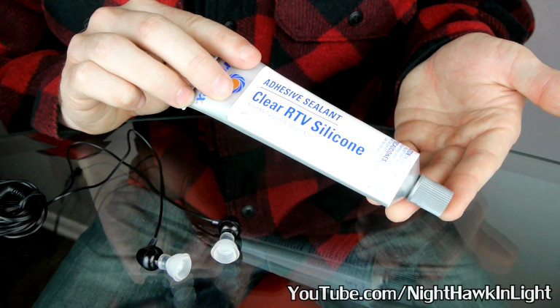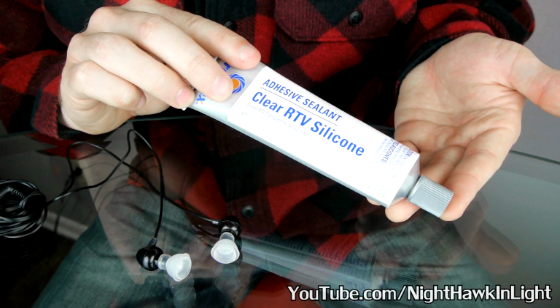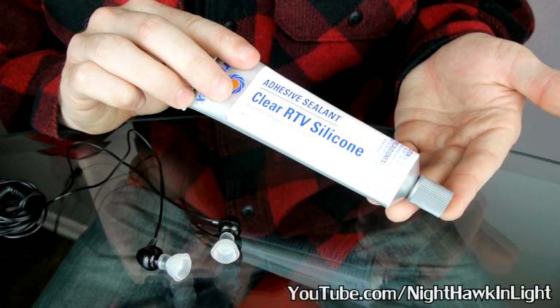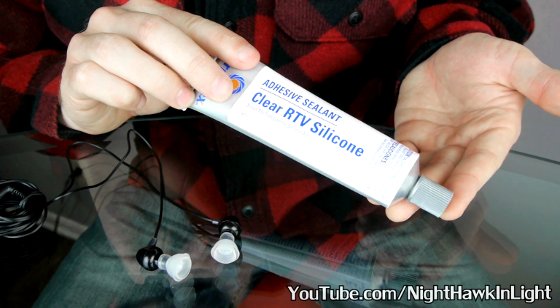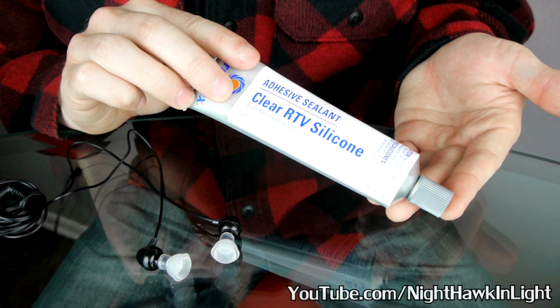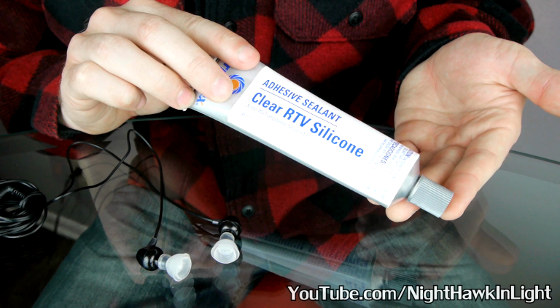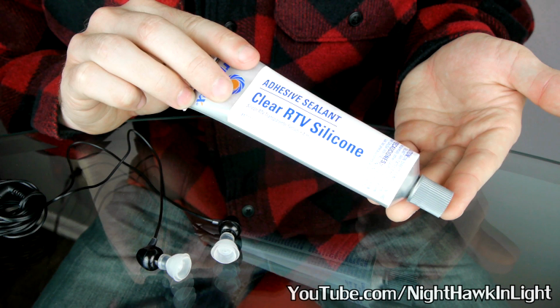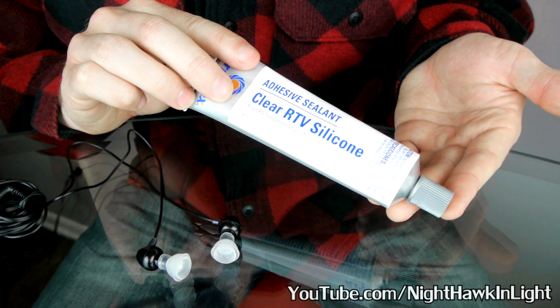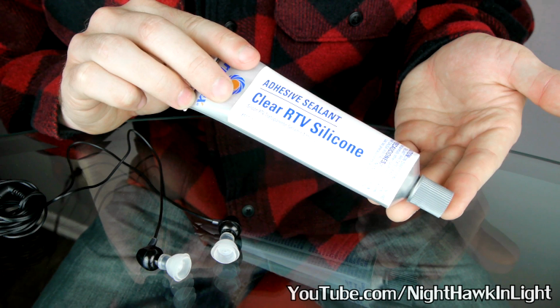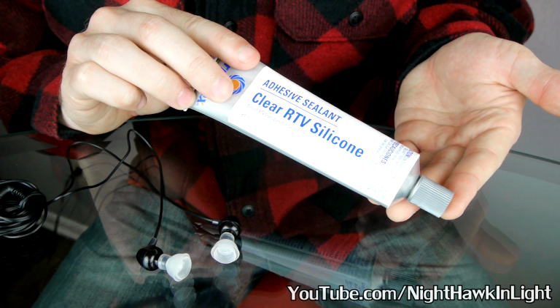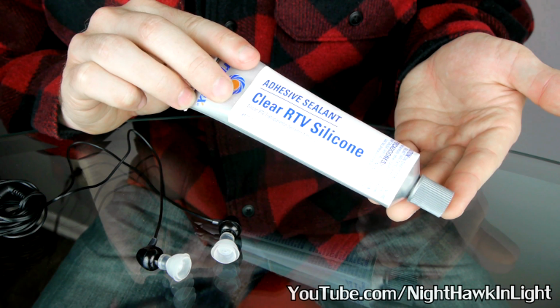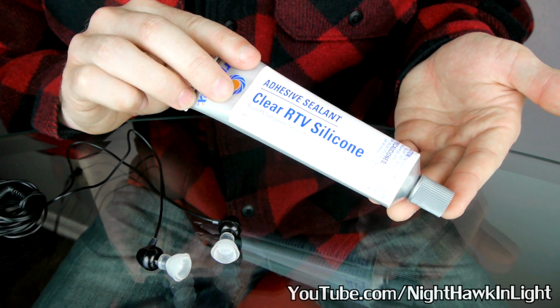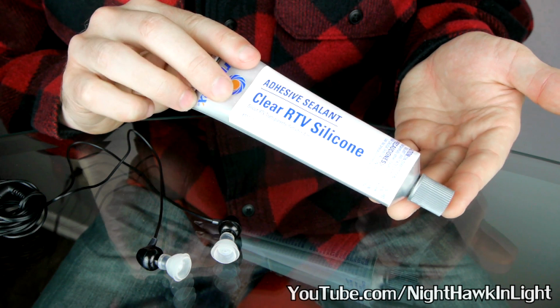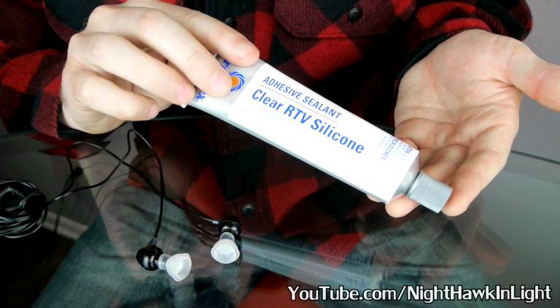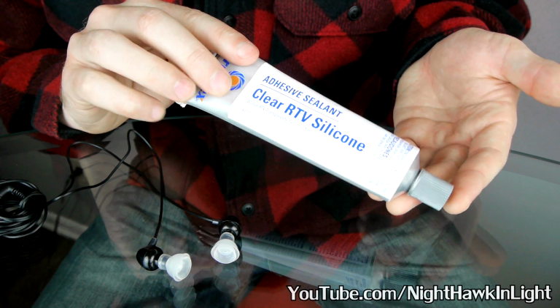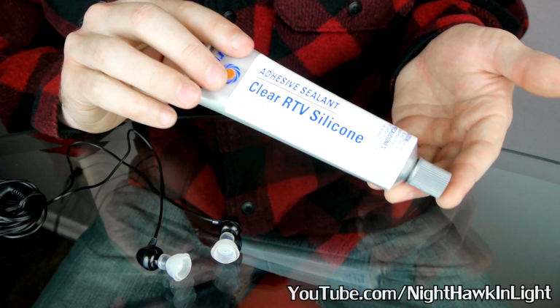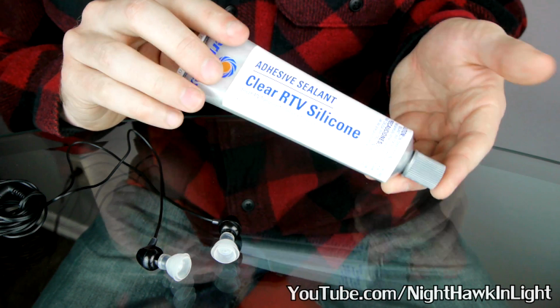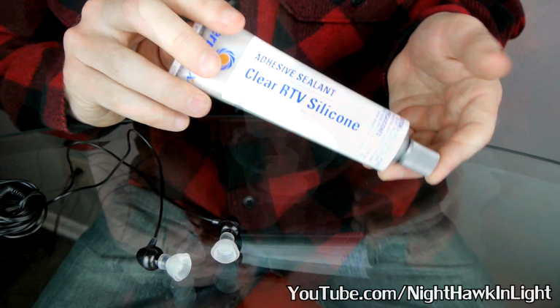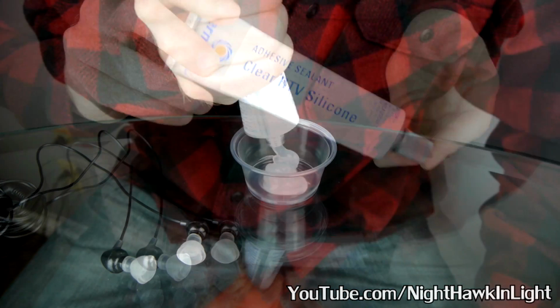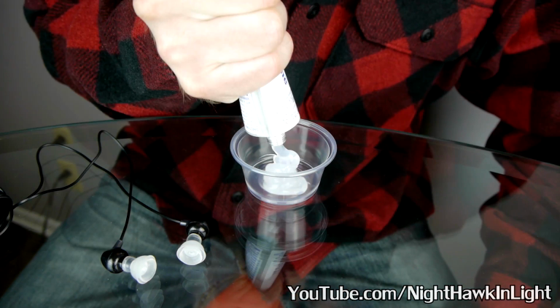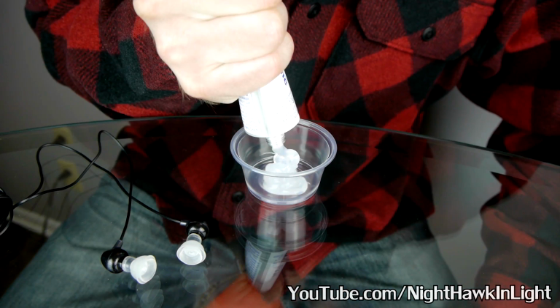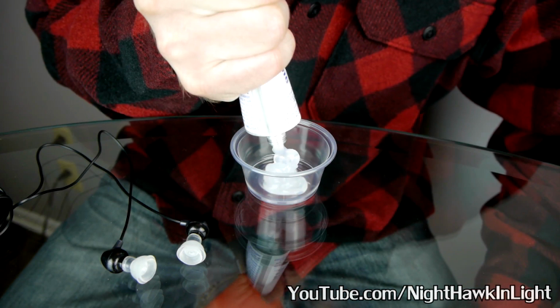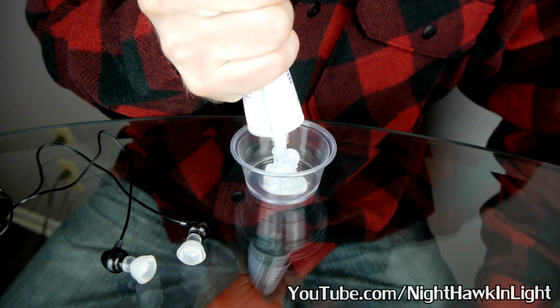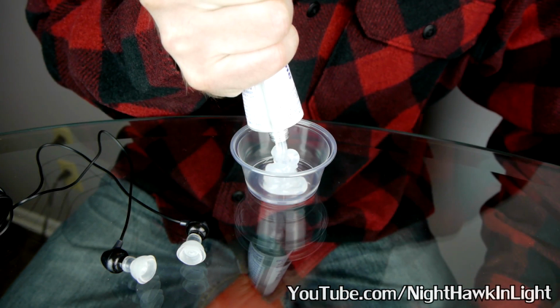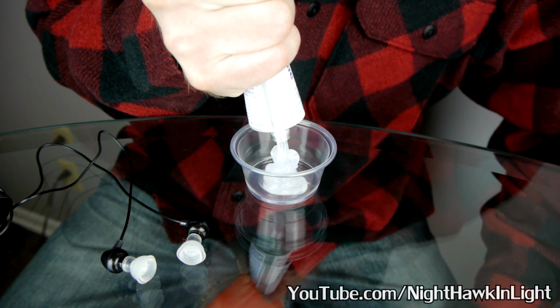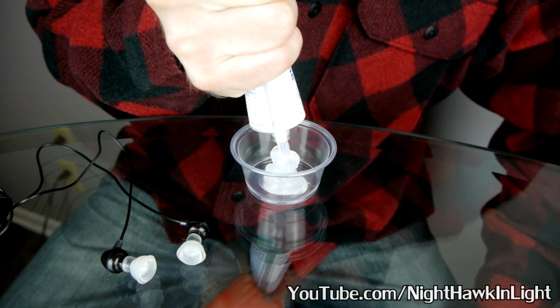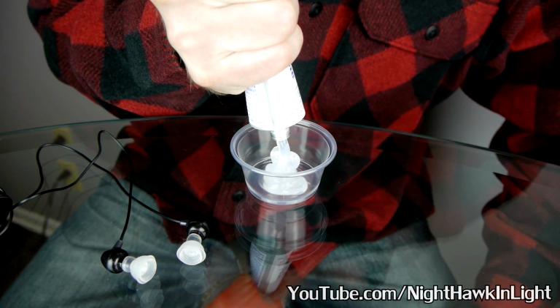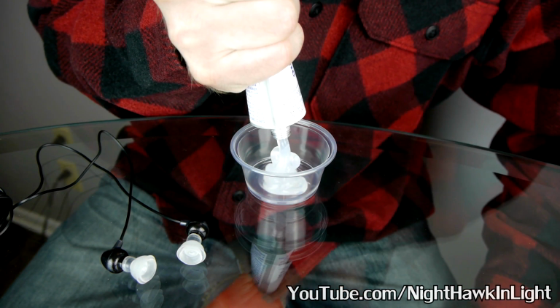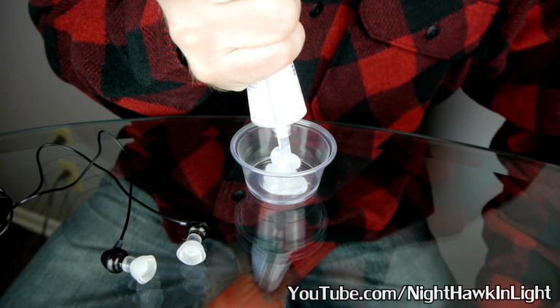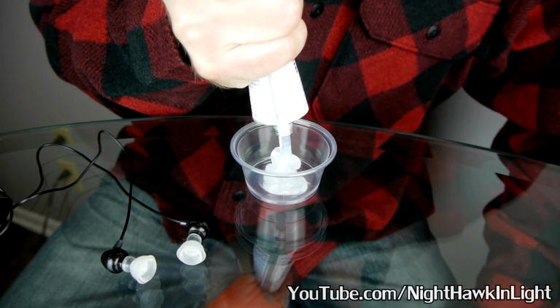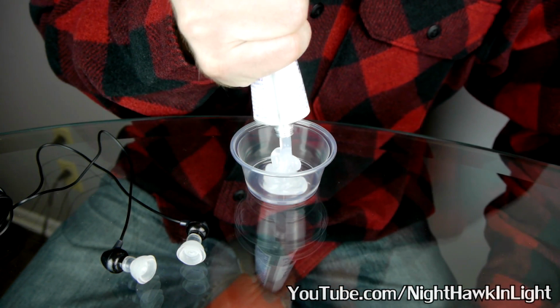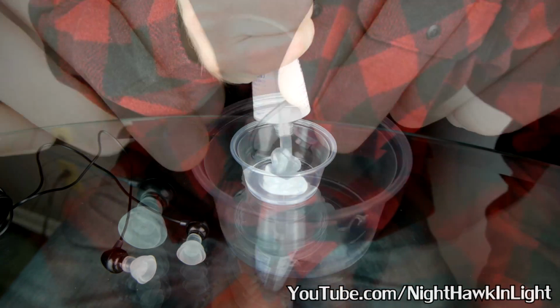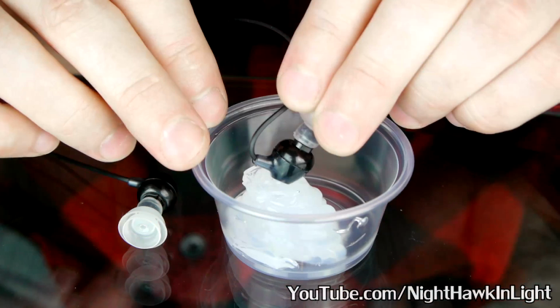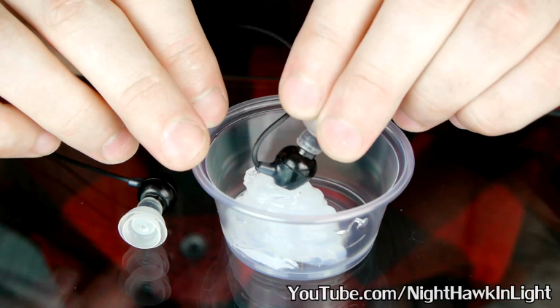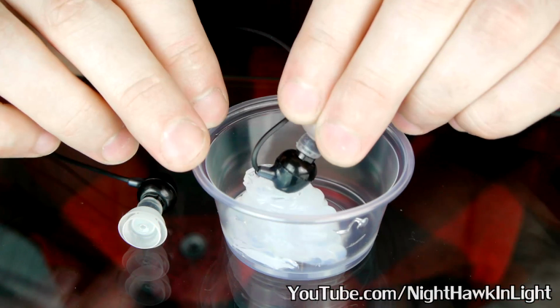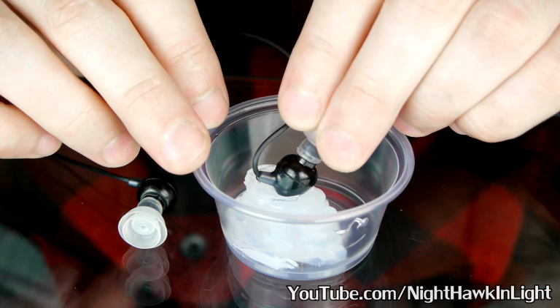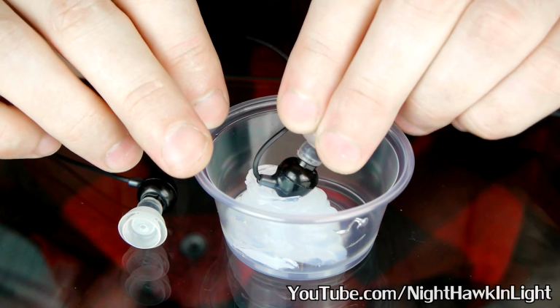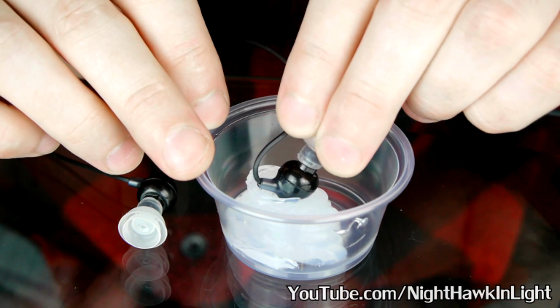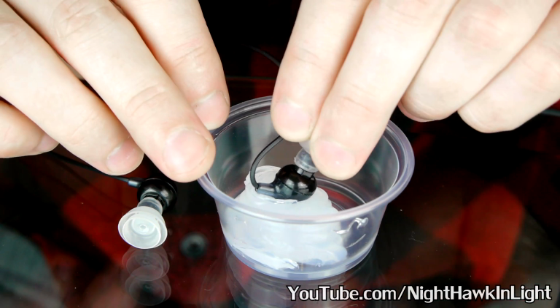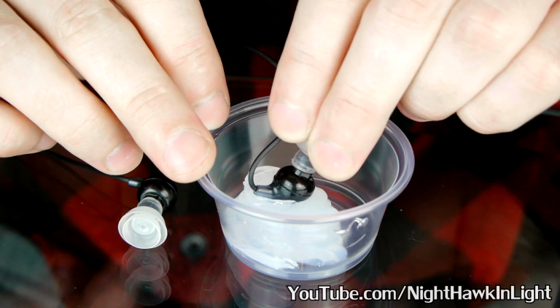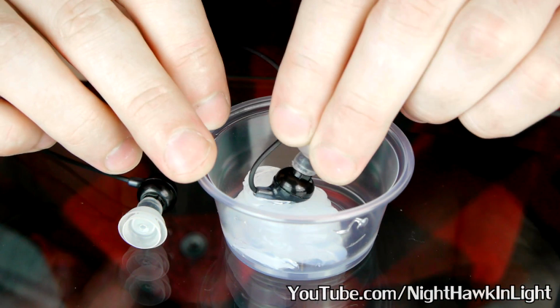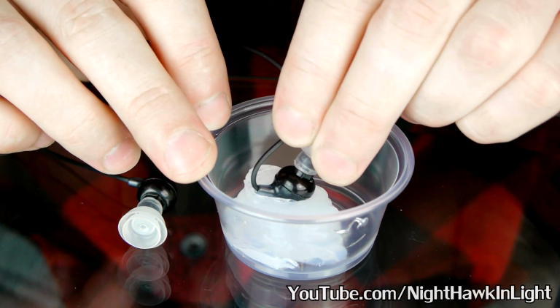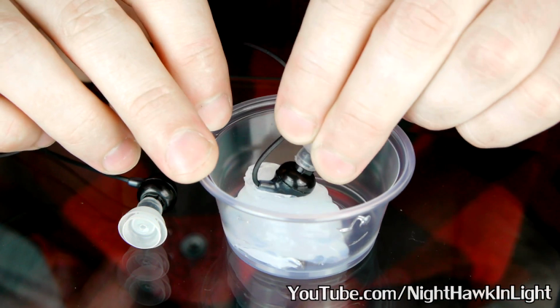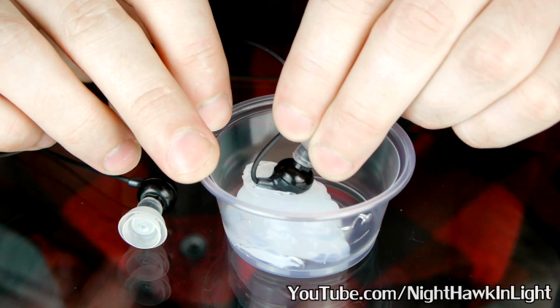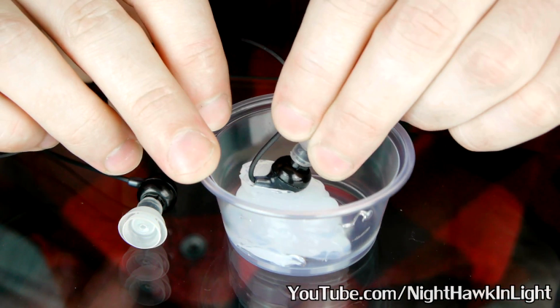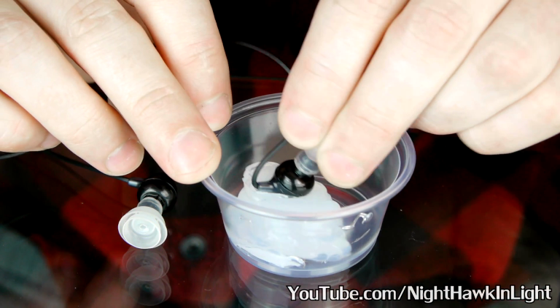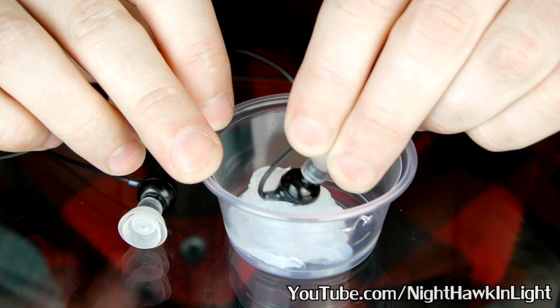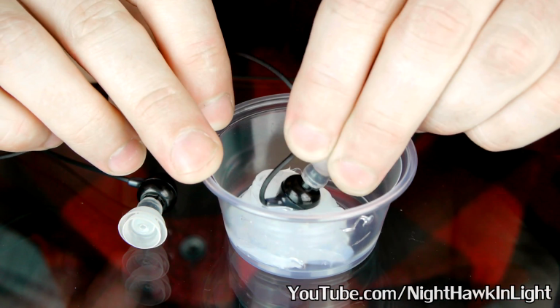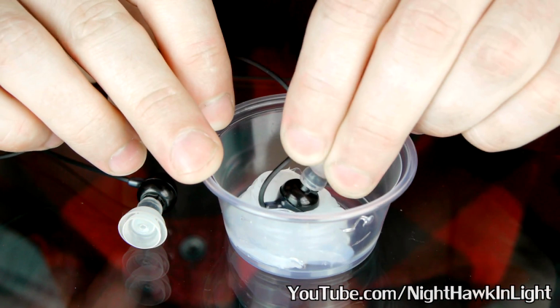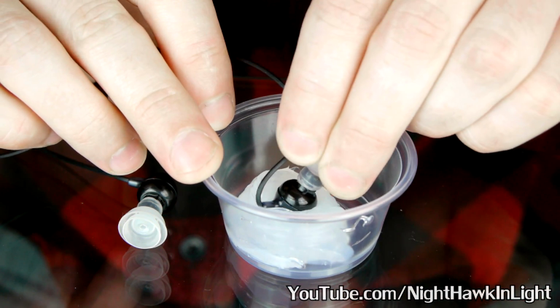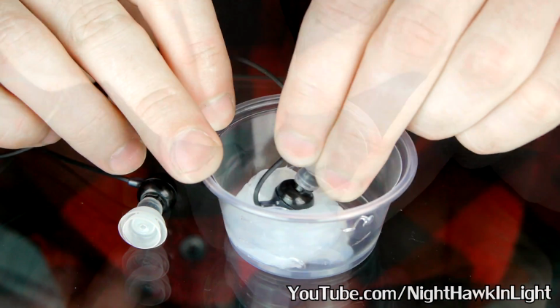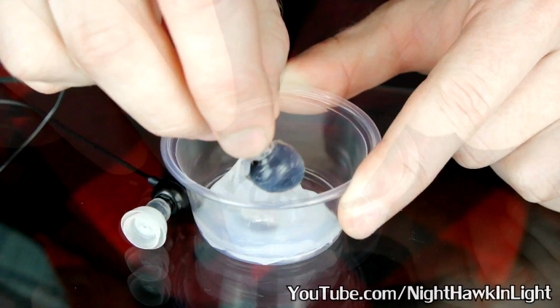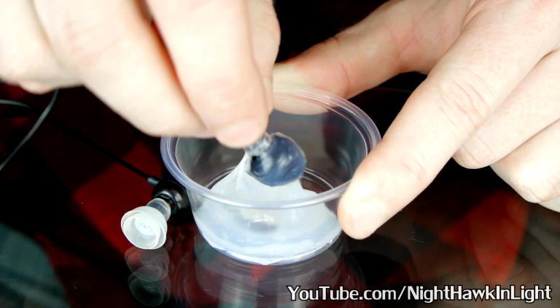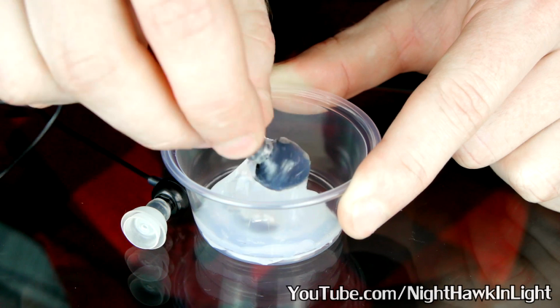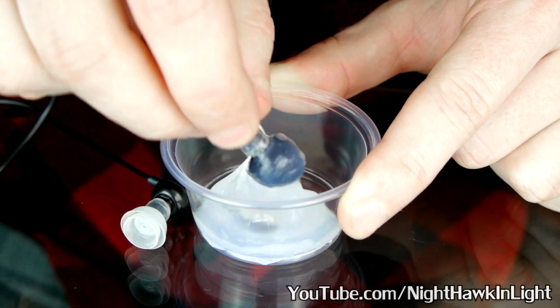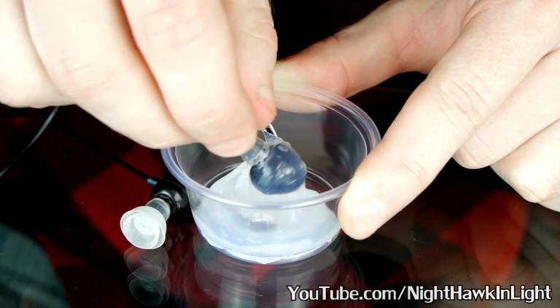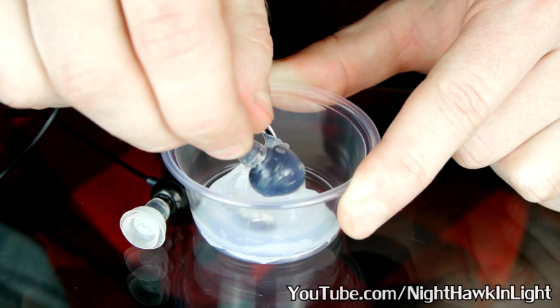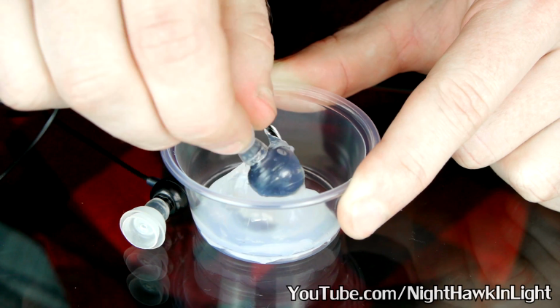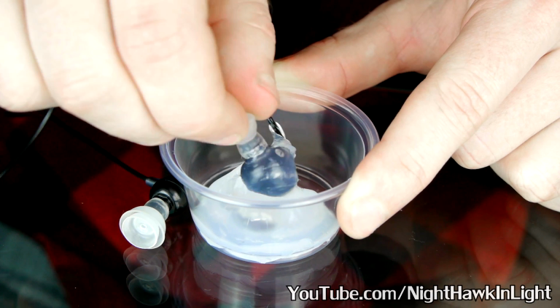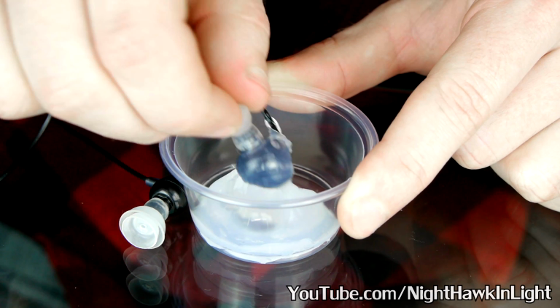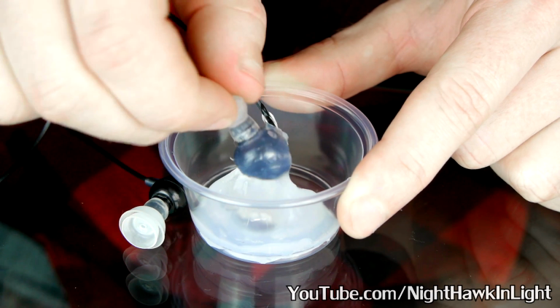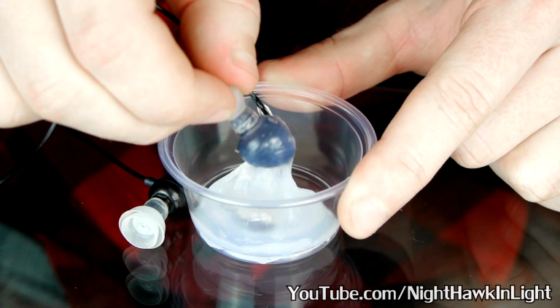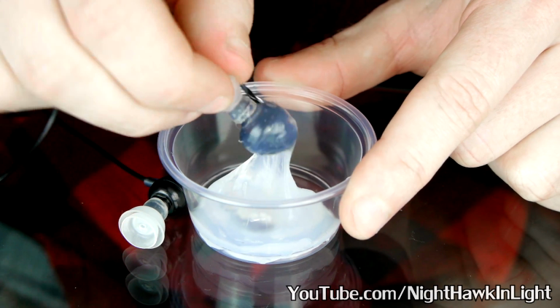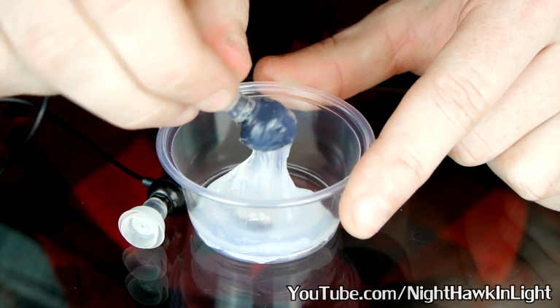Silicone does a much better job of not transmitting sound waves. I'll apply an even coat over the entire plastic surface.